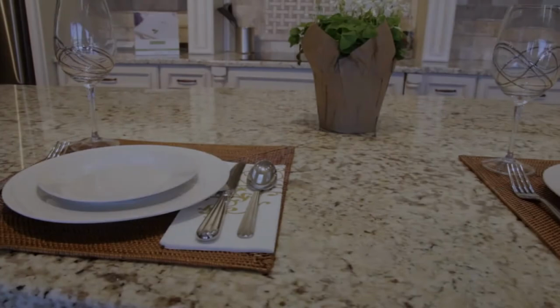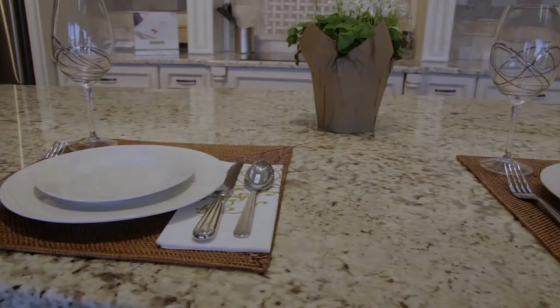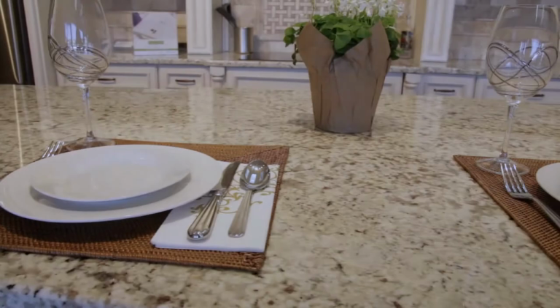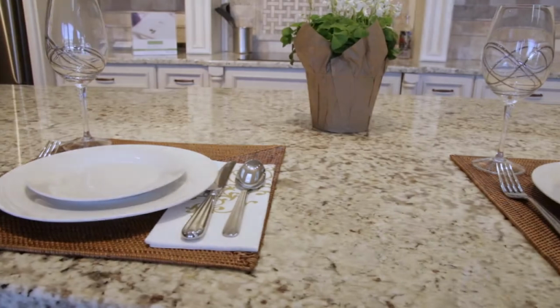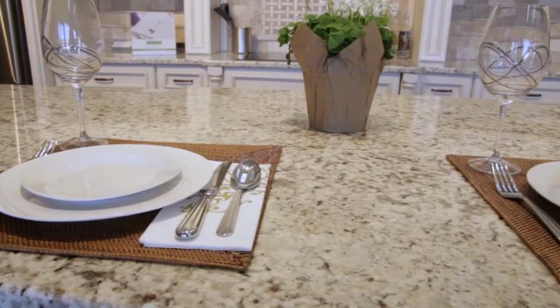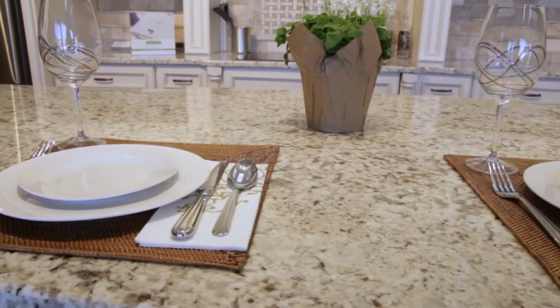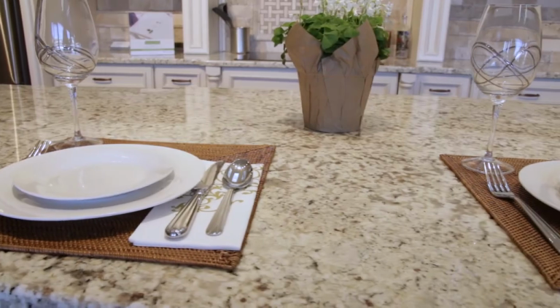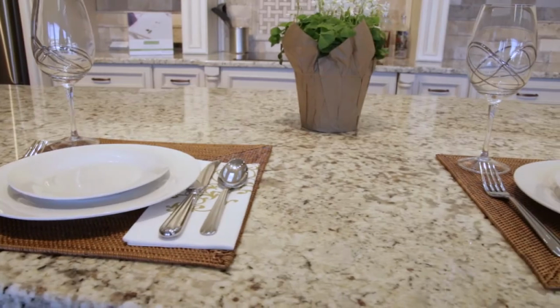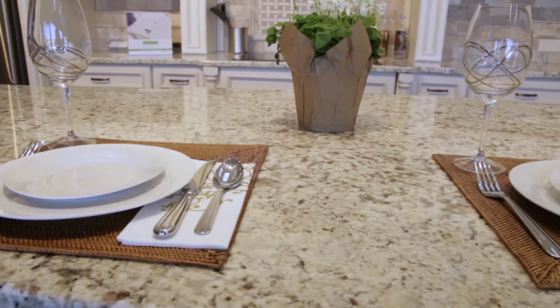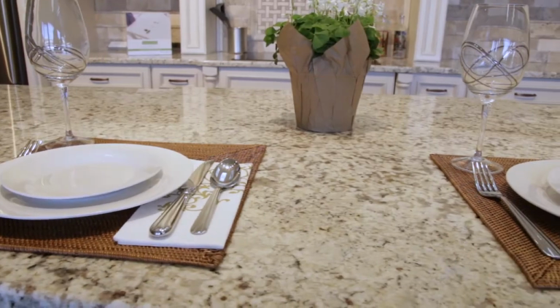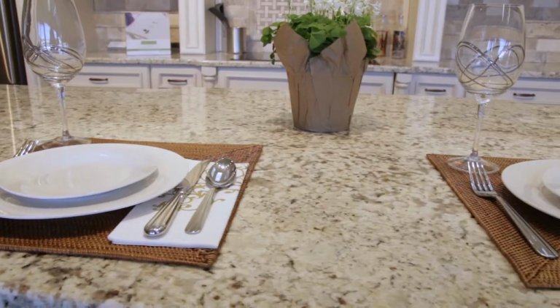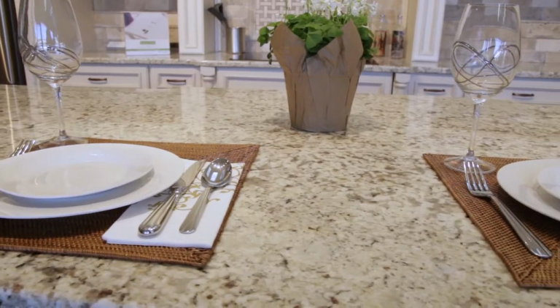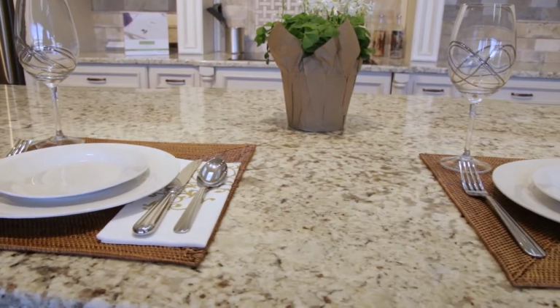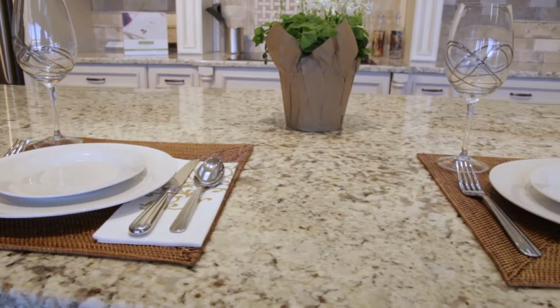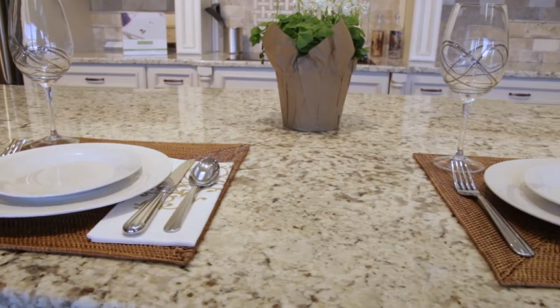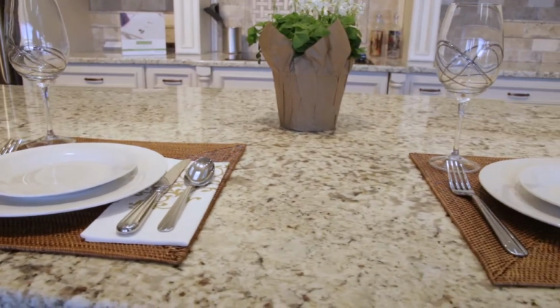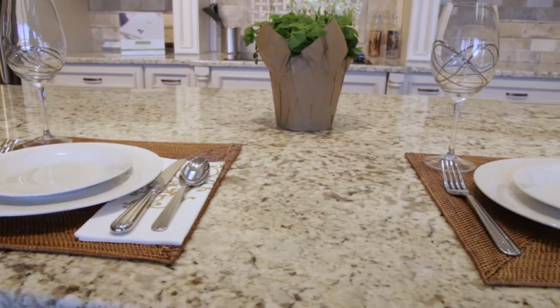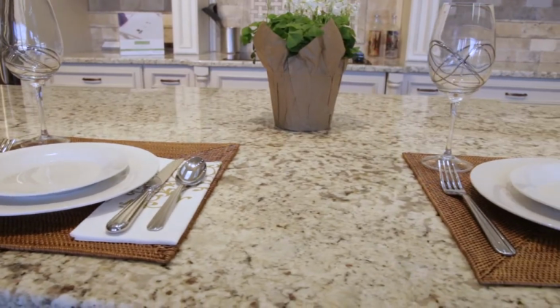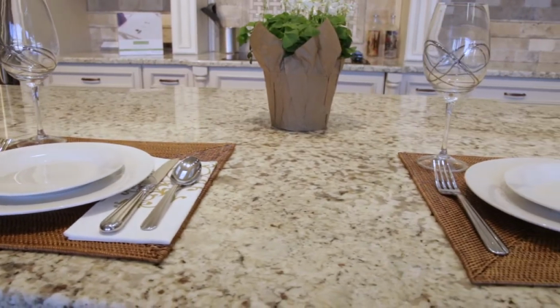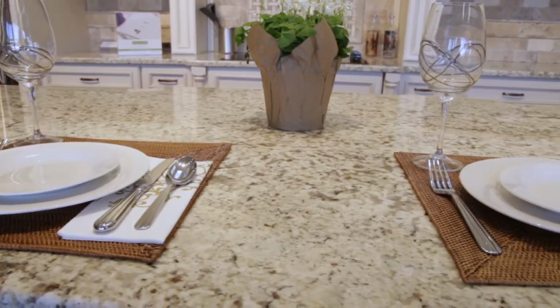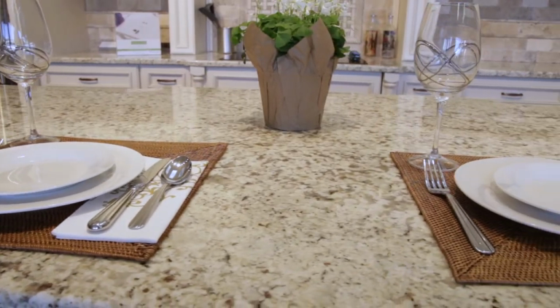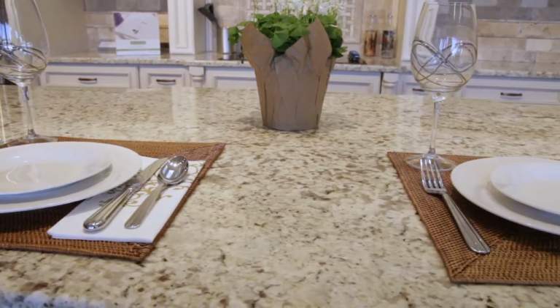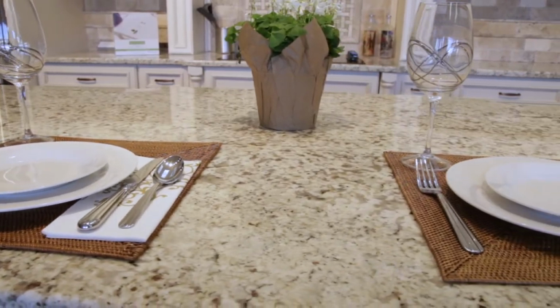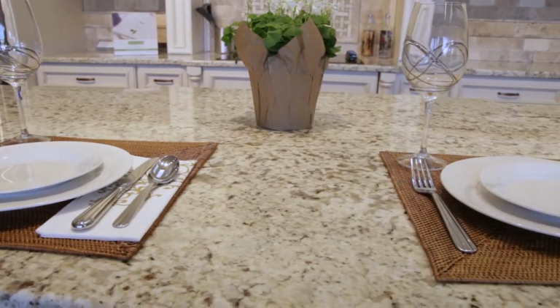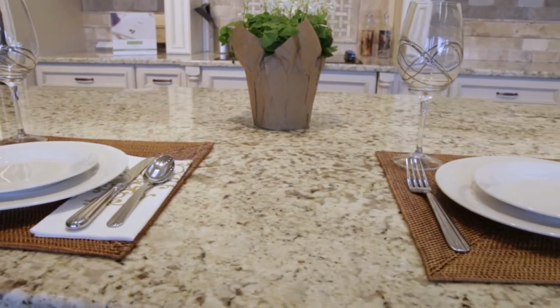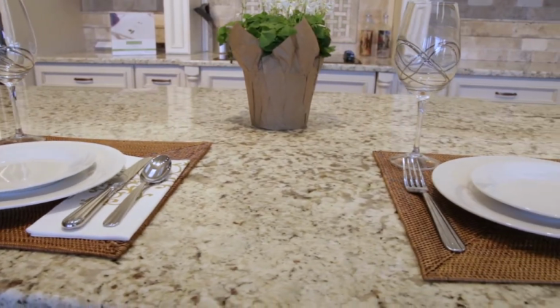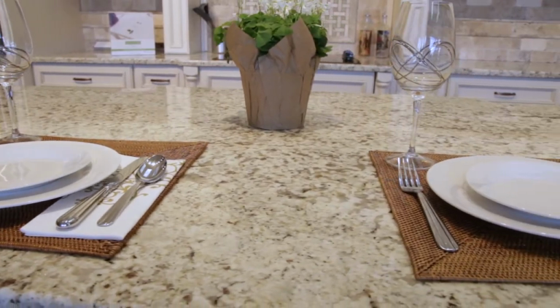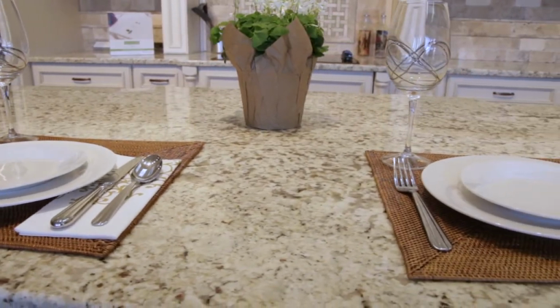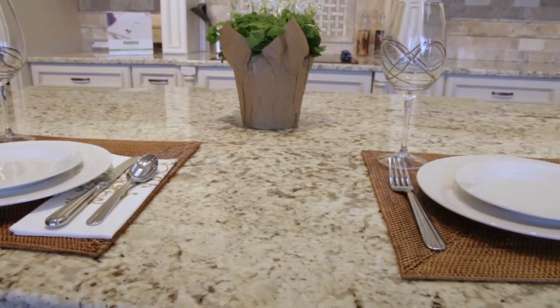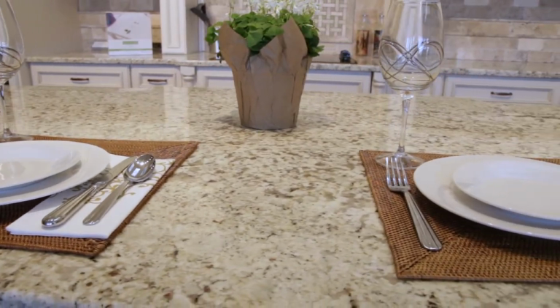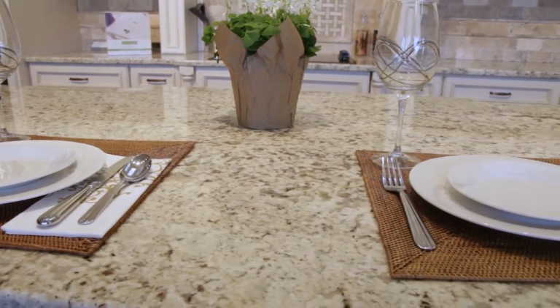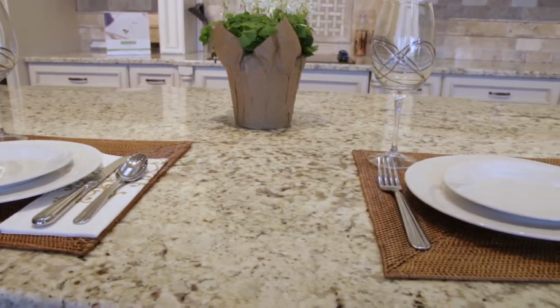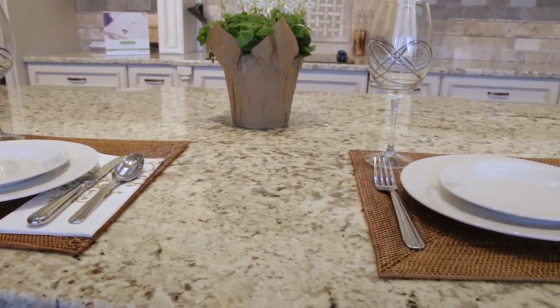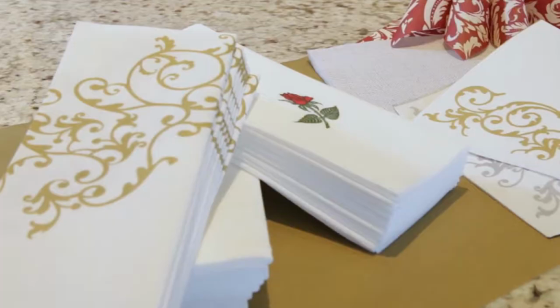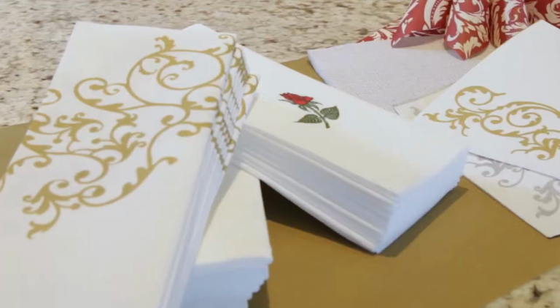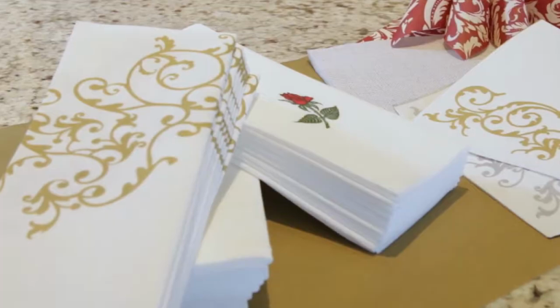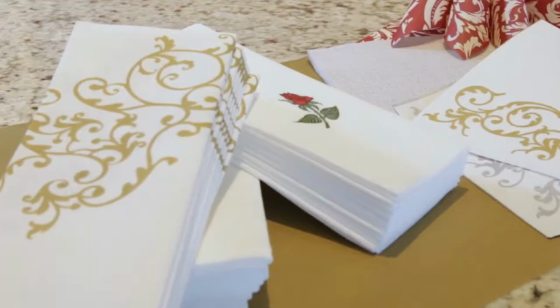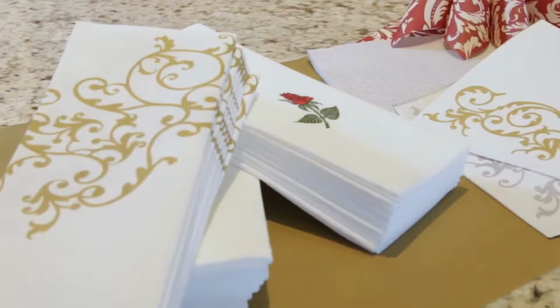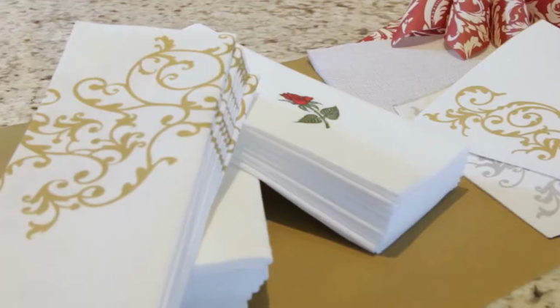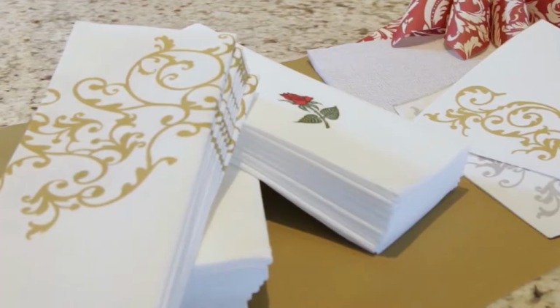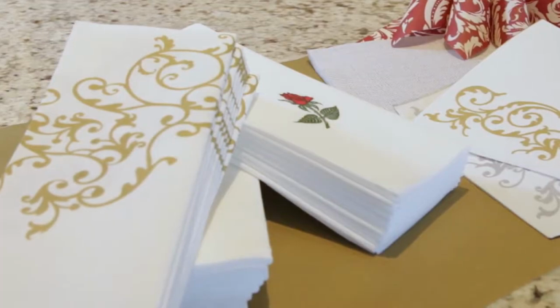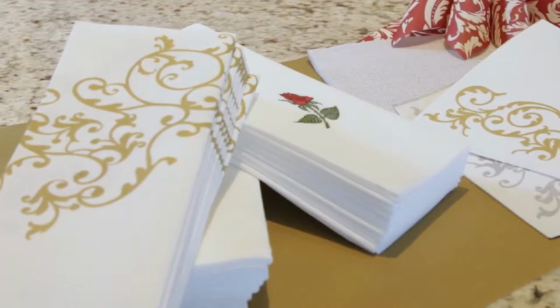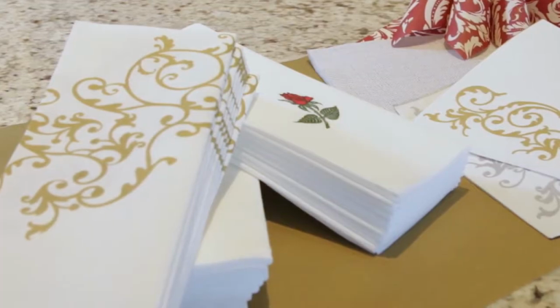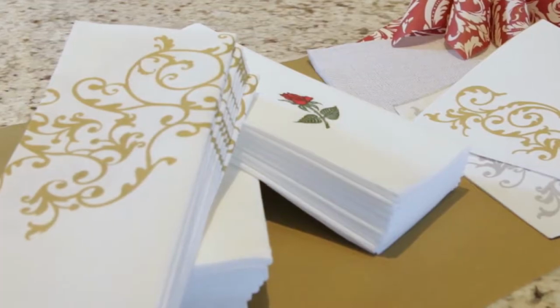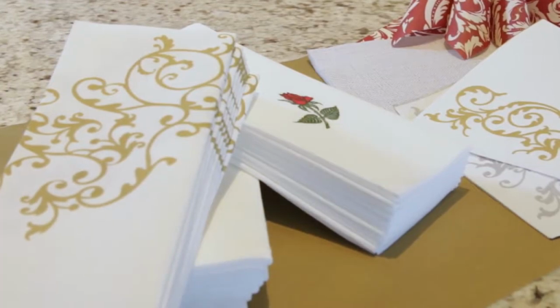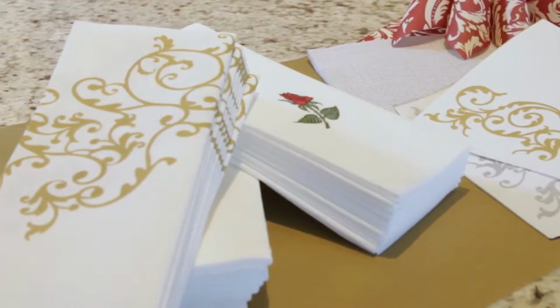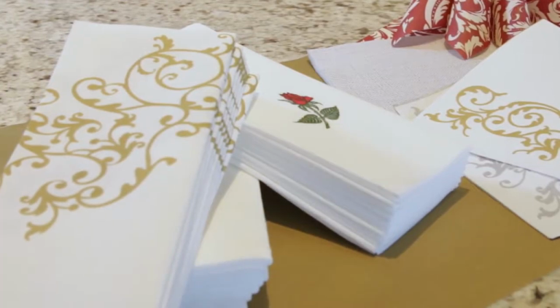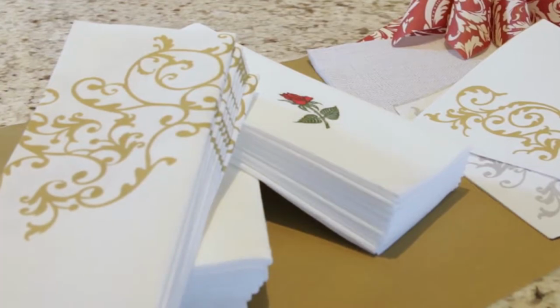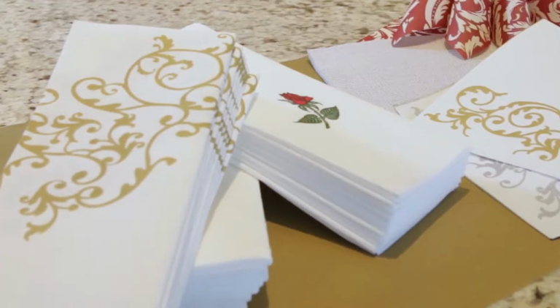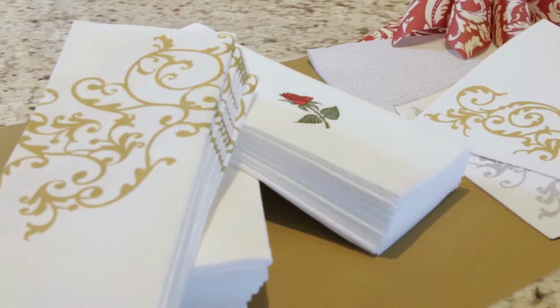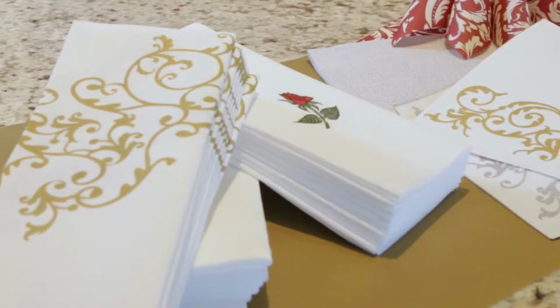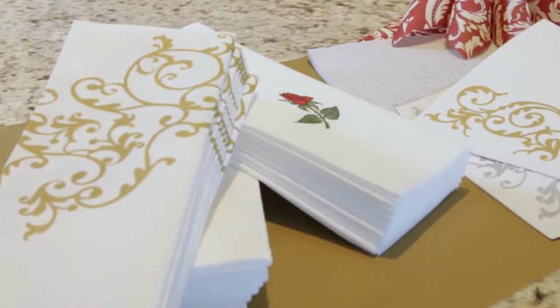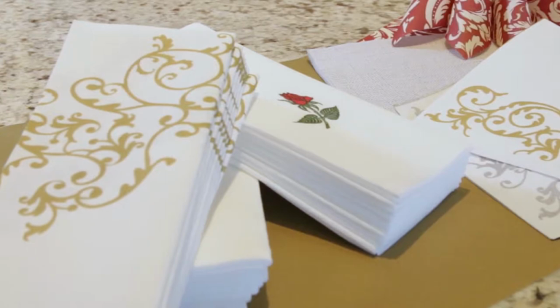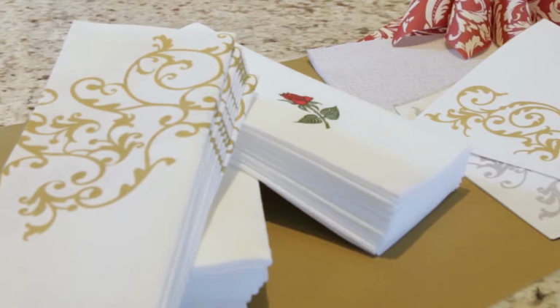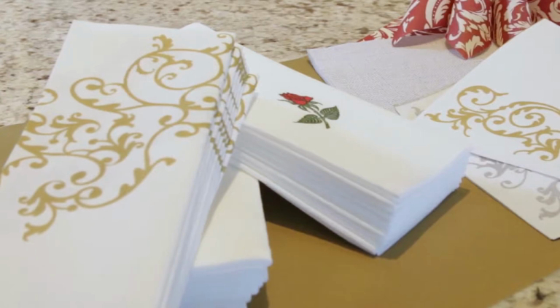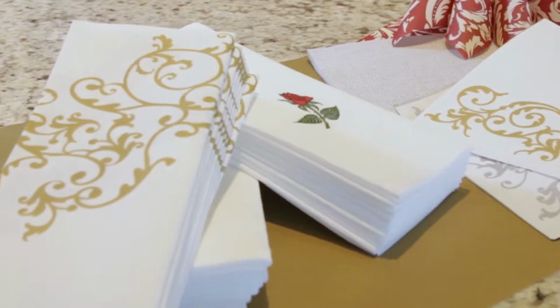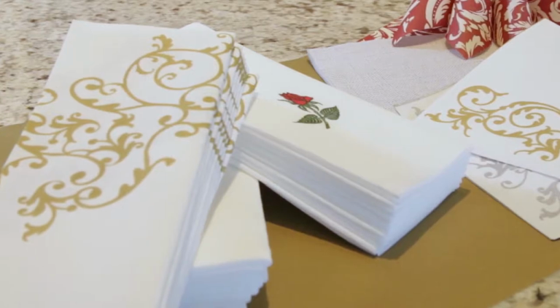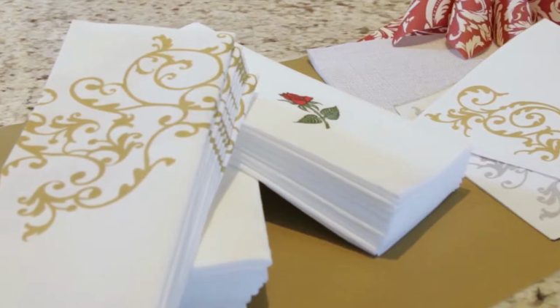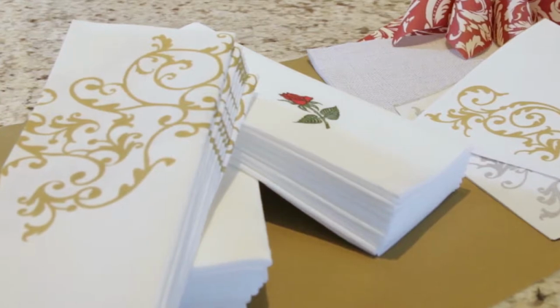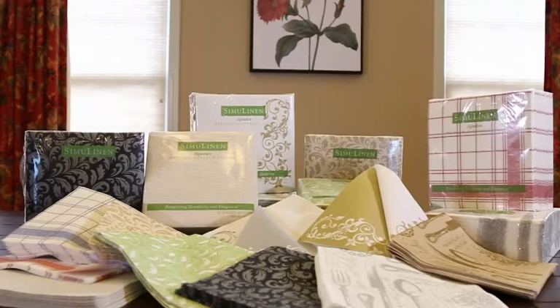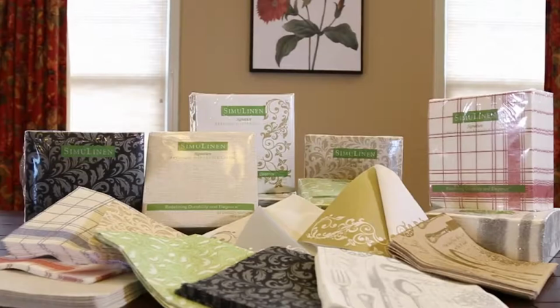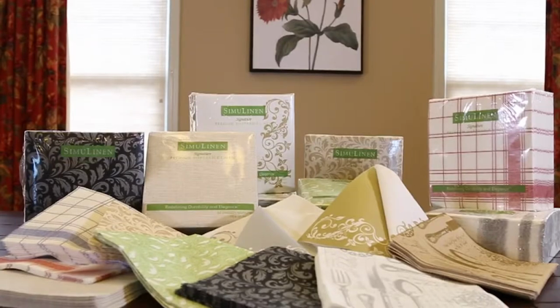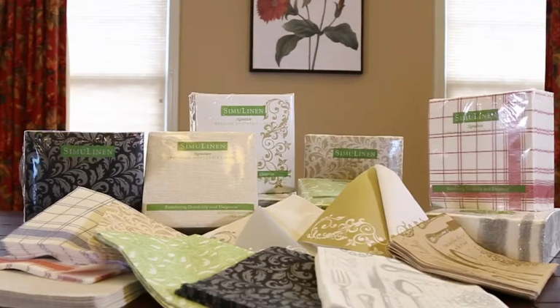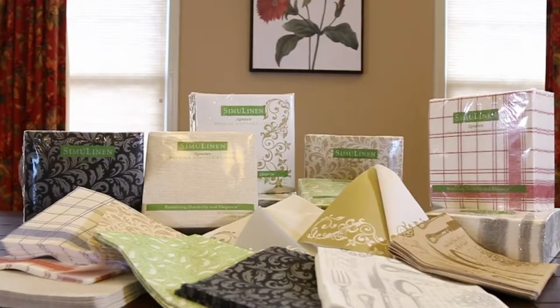Napkins — they're probably not something you give a lot of thought to. As long as they're there when you need them, what's there to think about? But all napkins are not created equal.